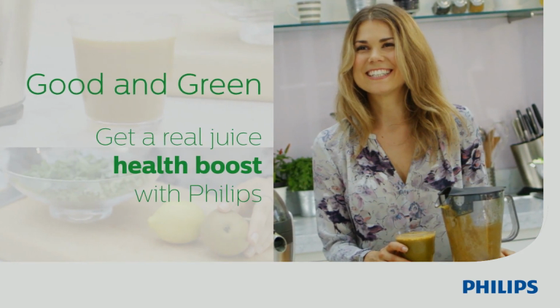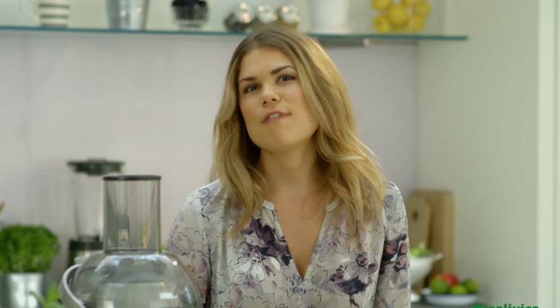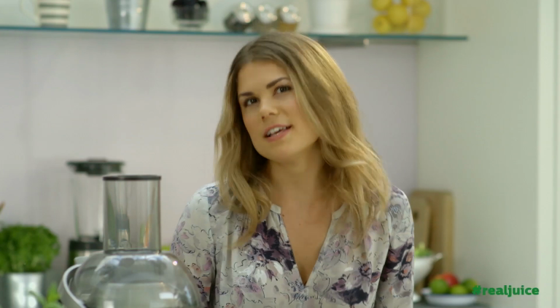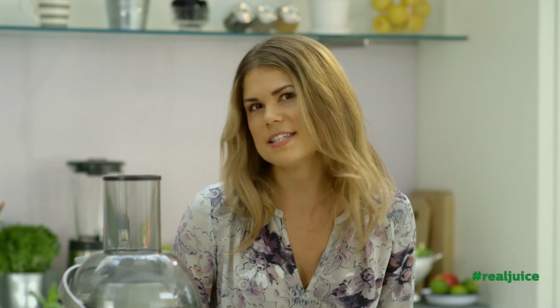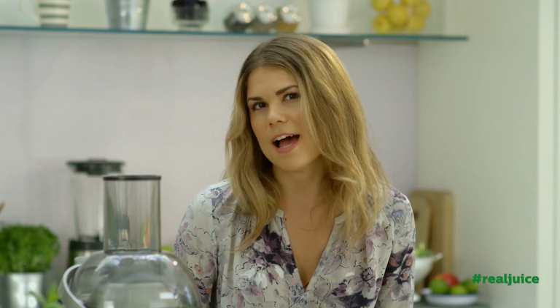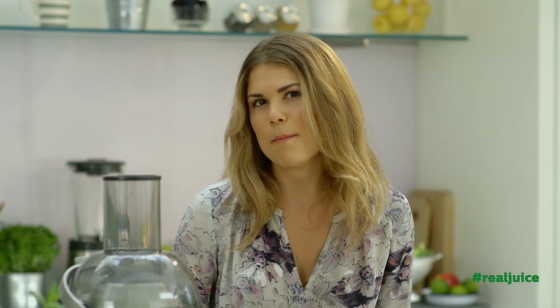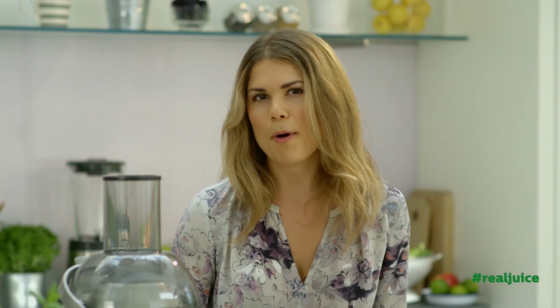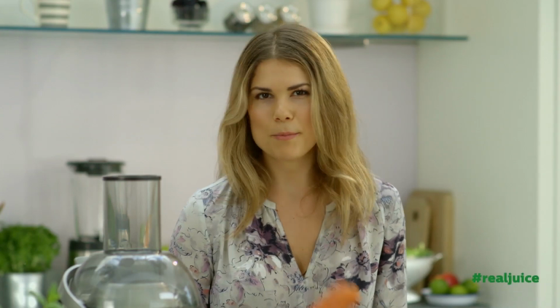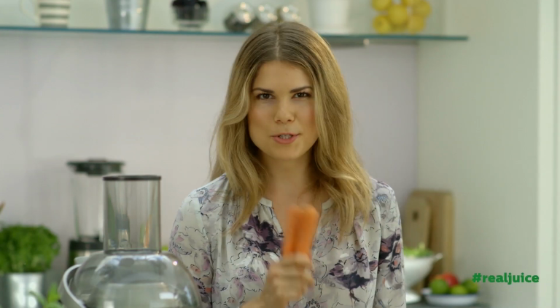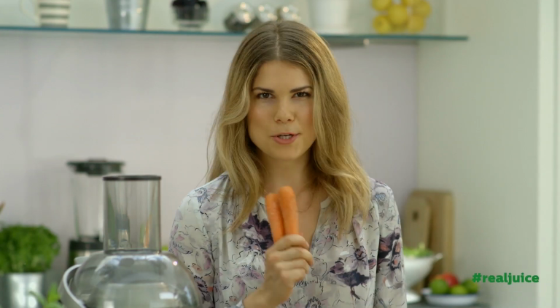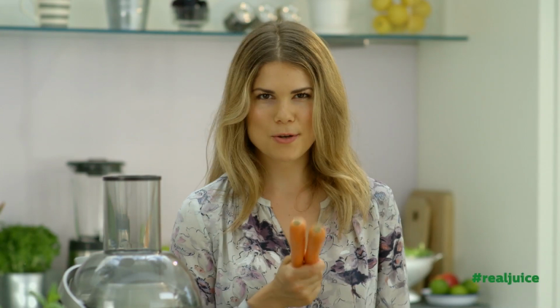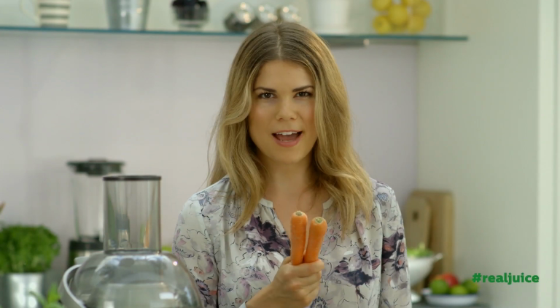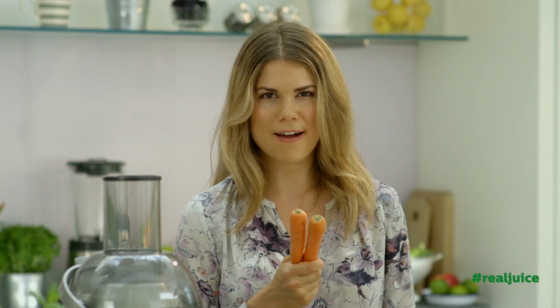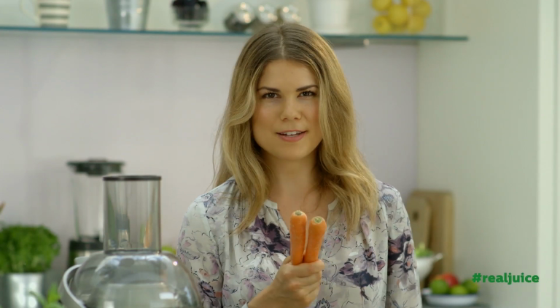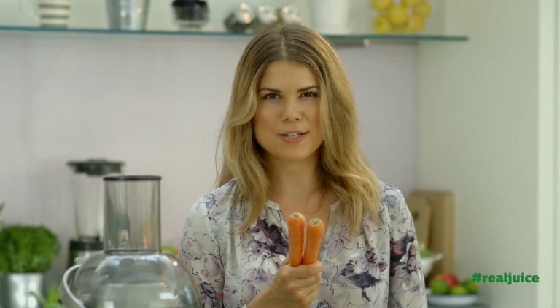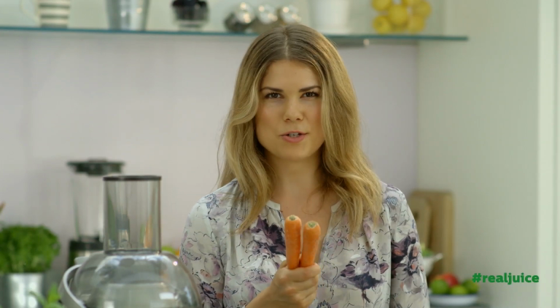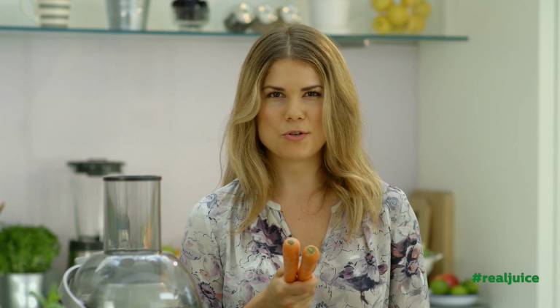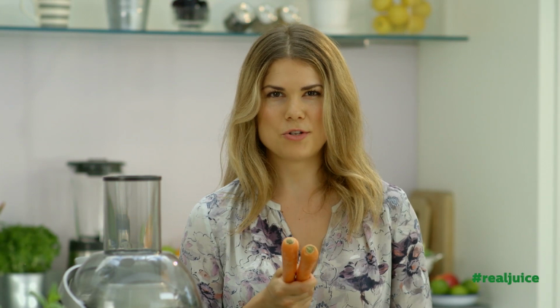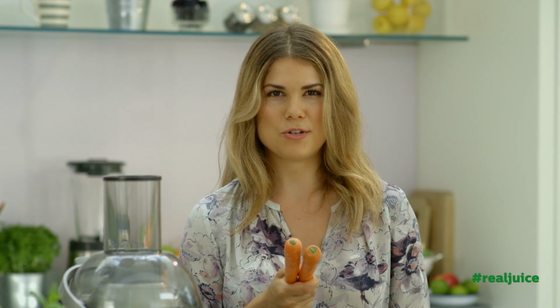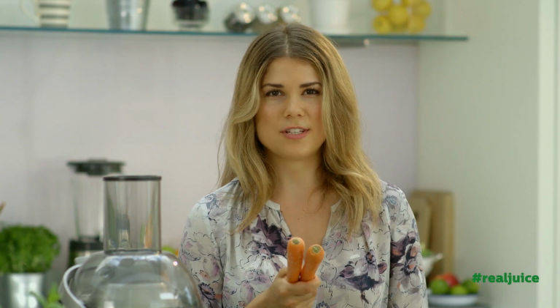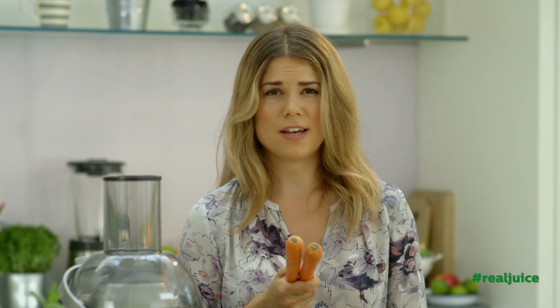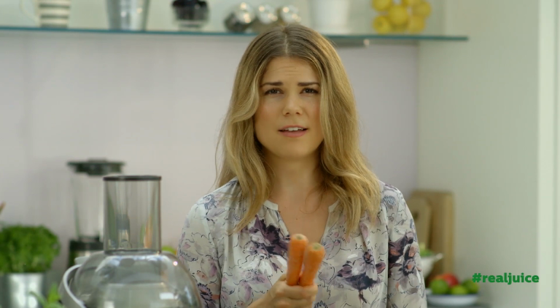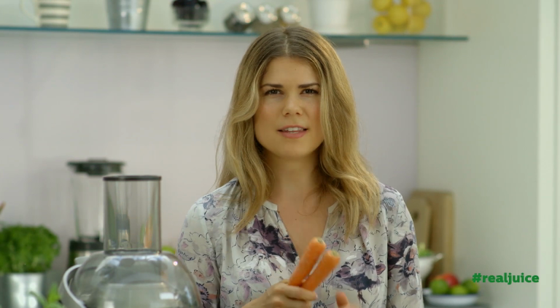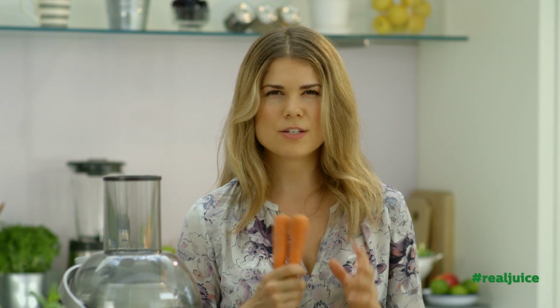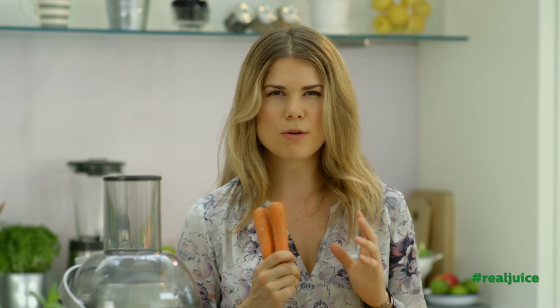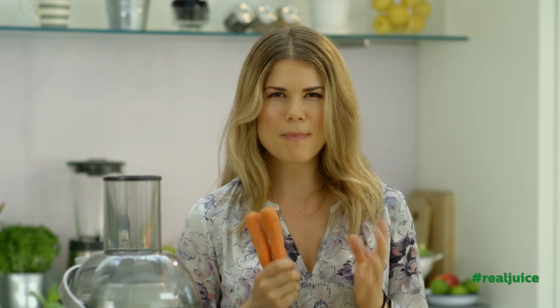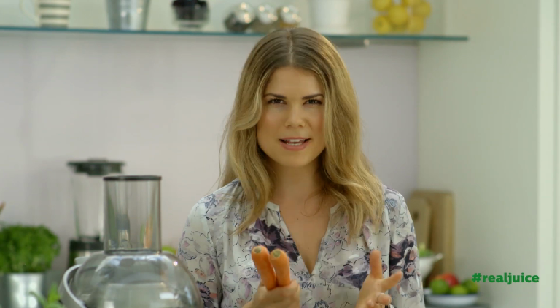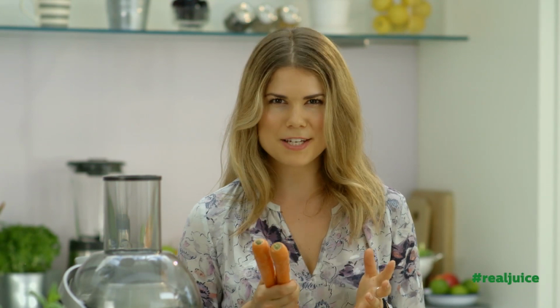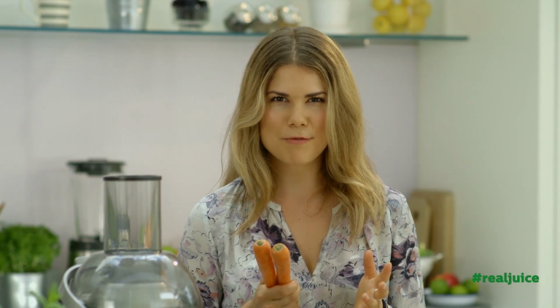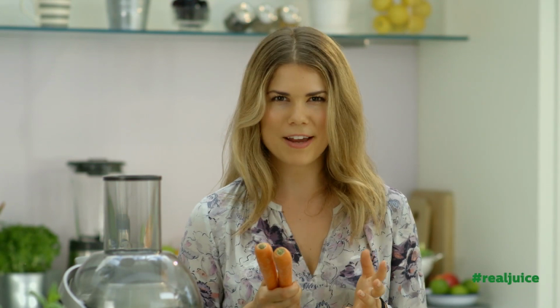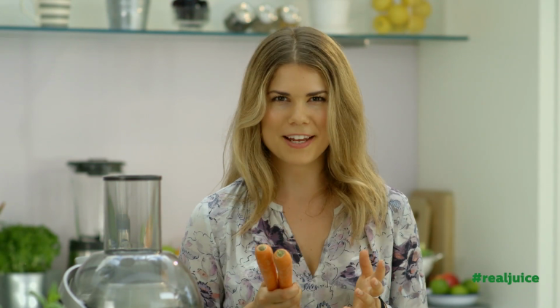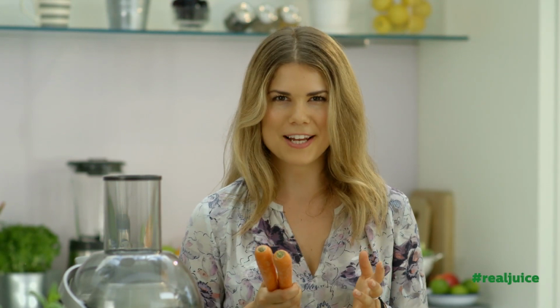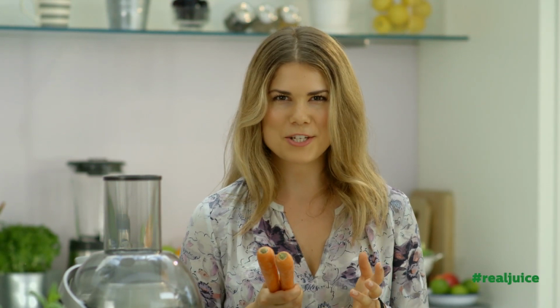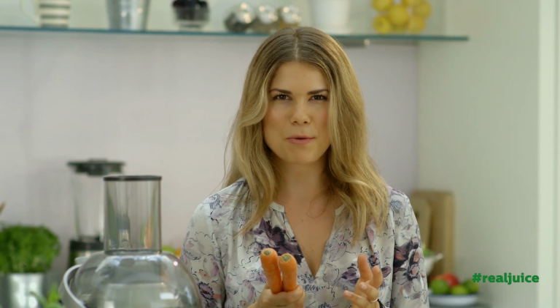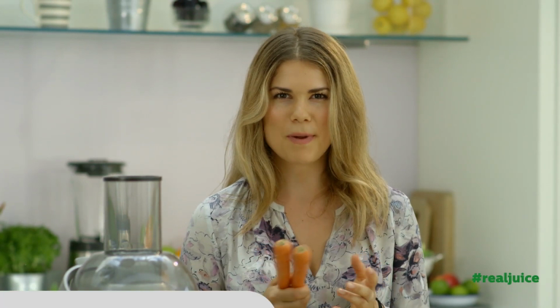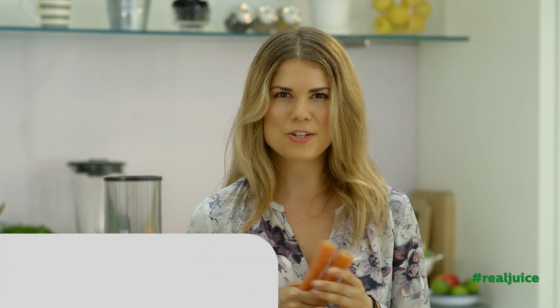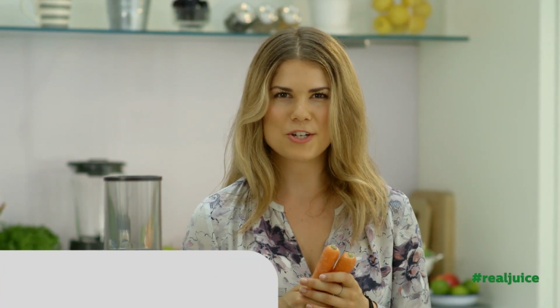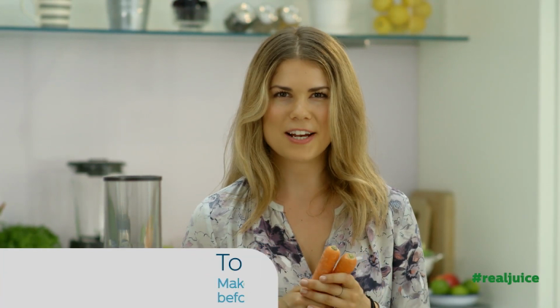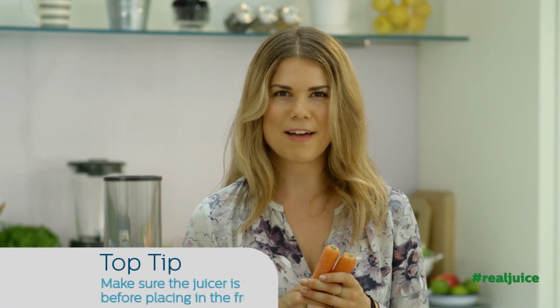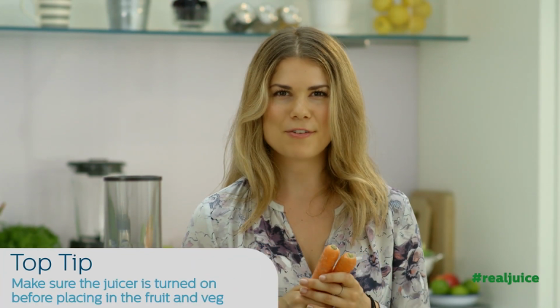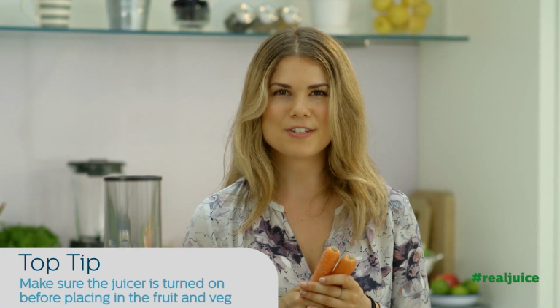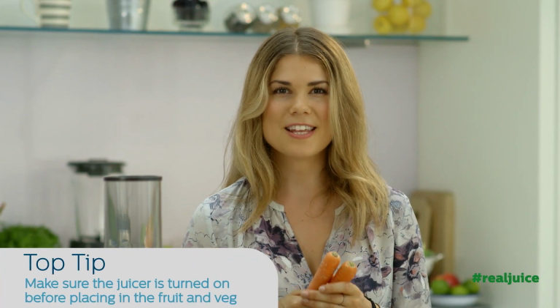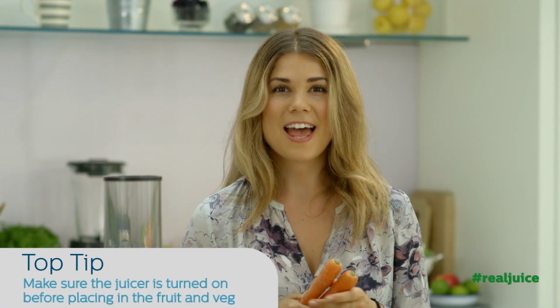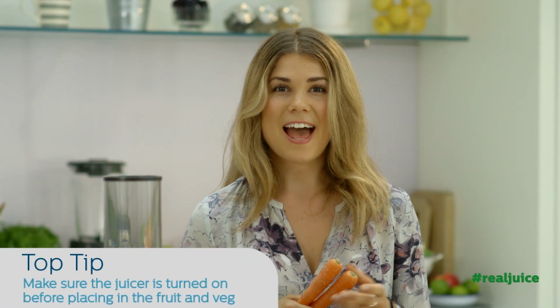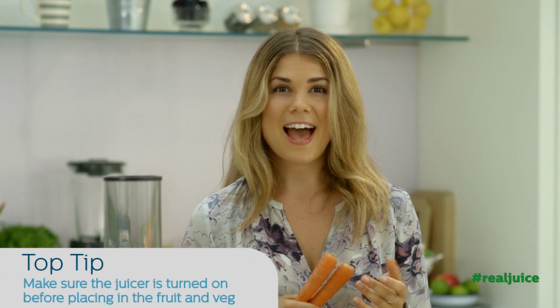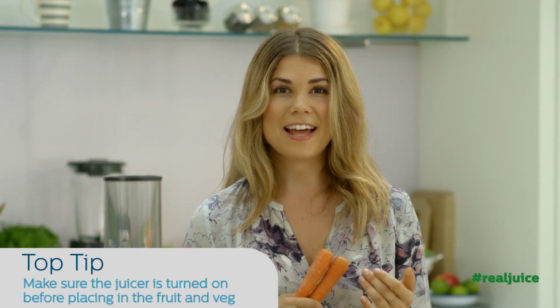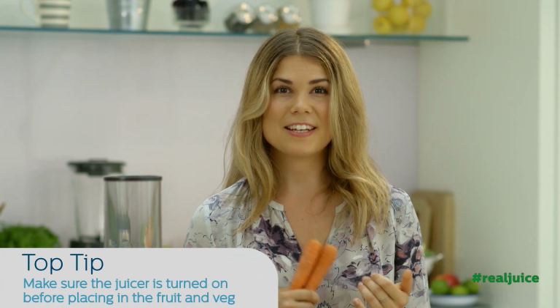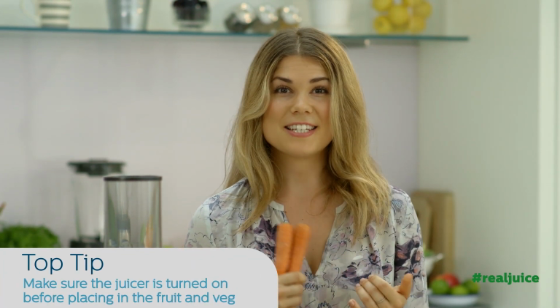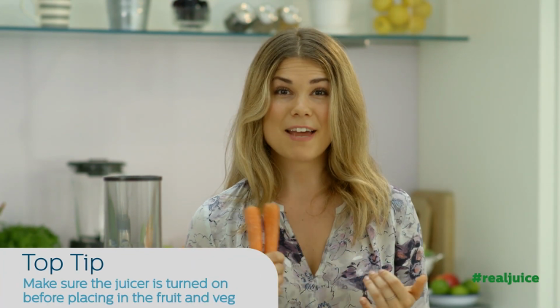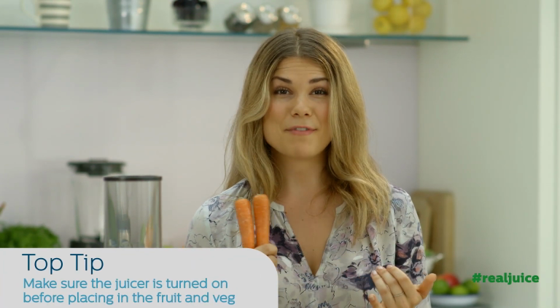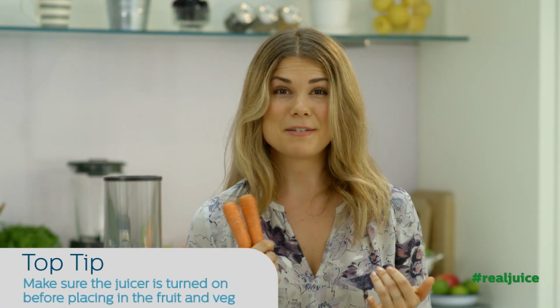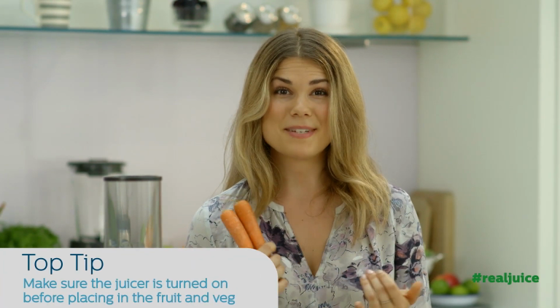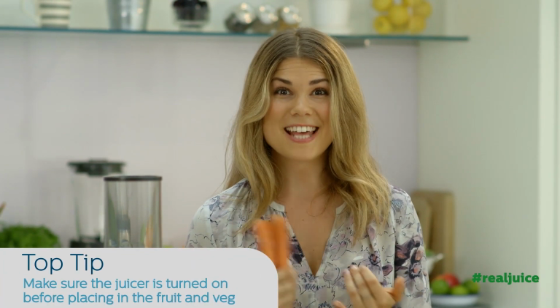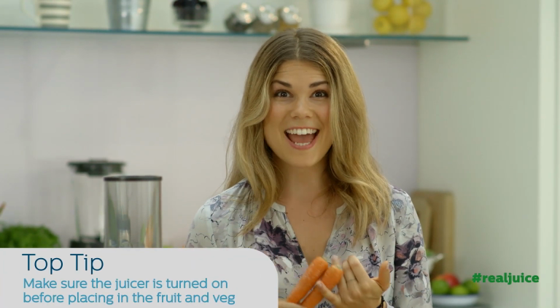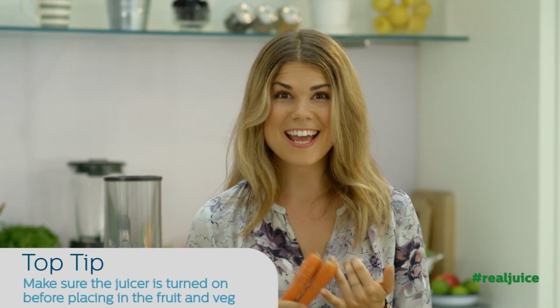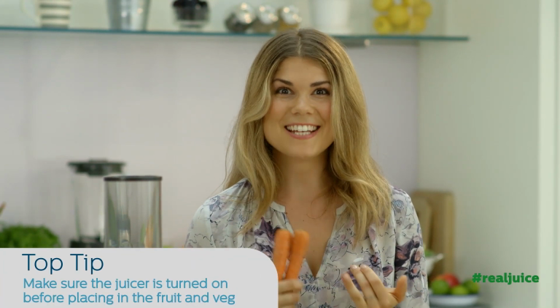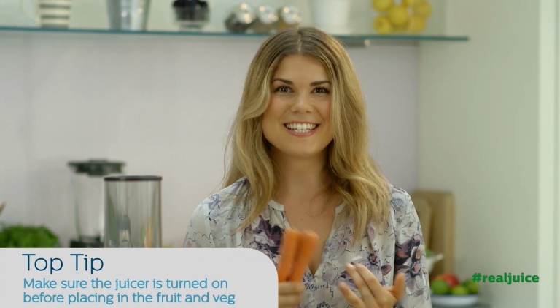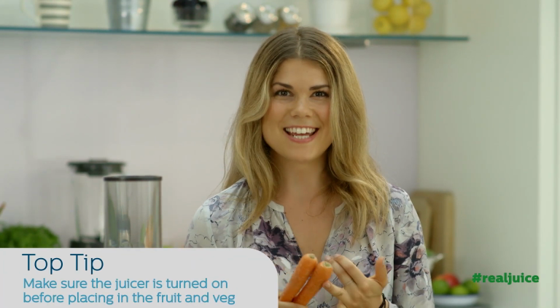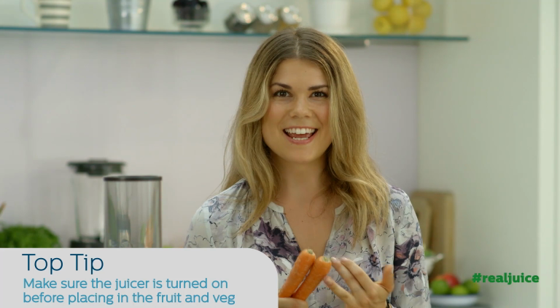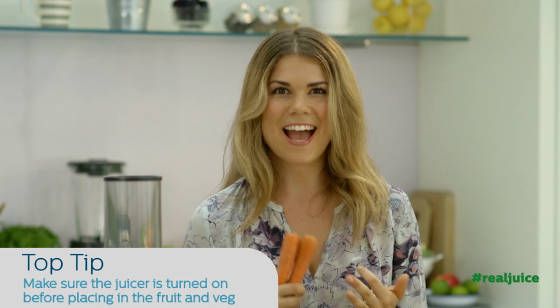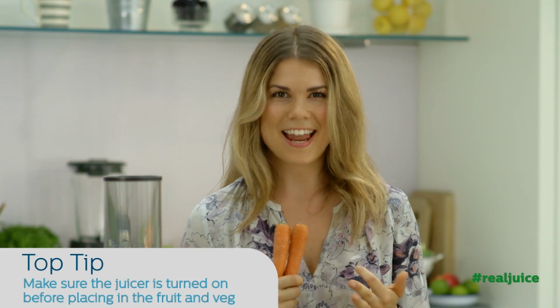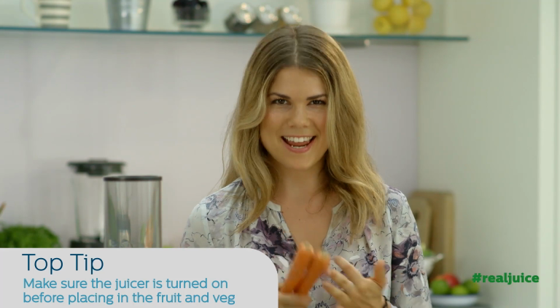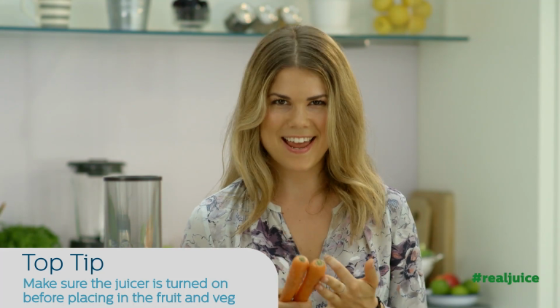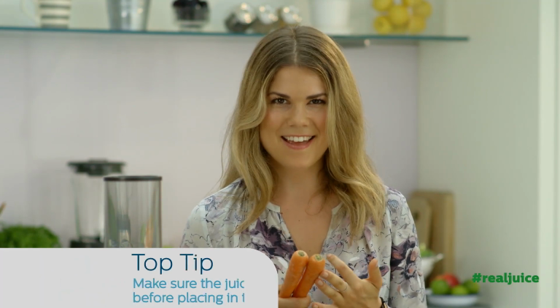First step, pop two carrots into your juicer. These are amazing at regulating your blood sugar levels and contain vitamins A, D and E.